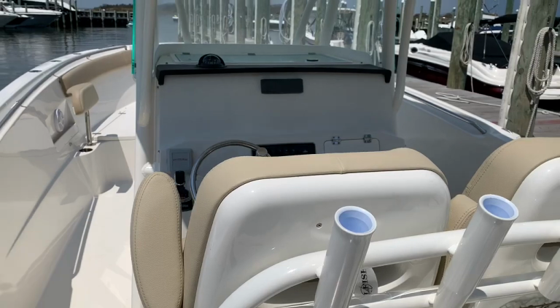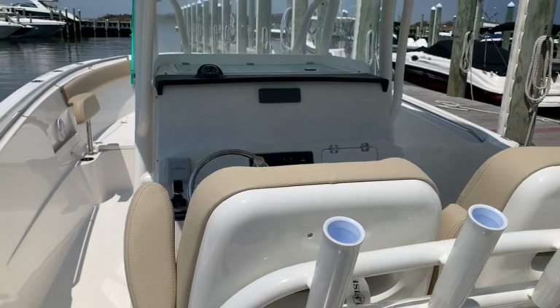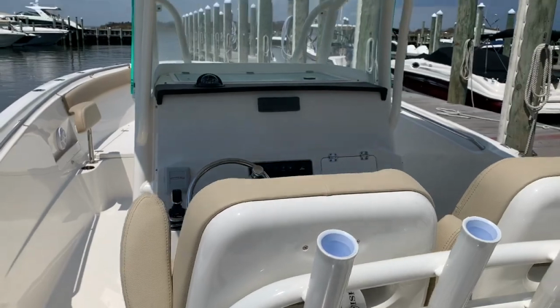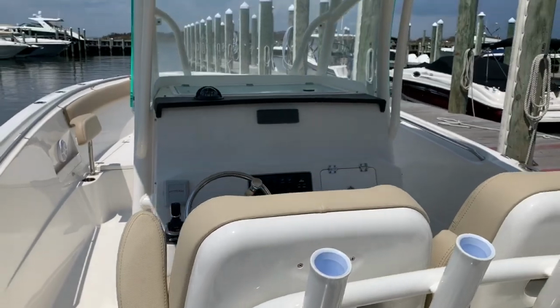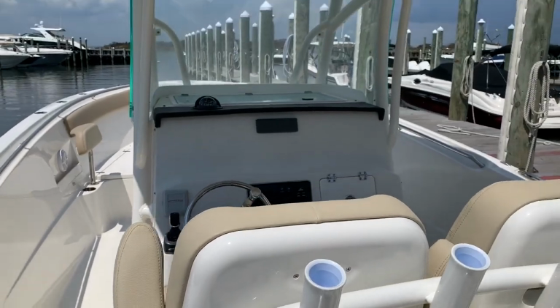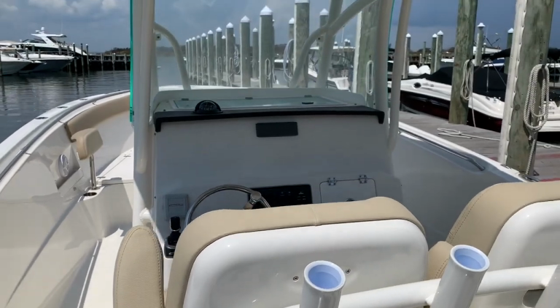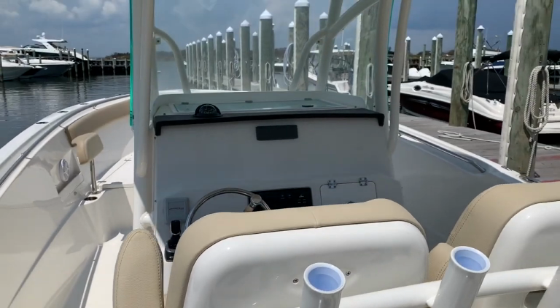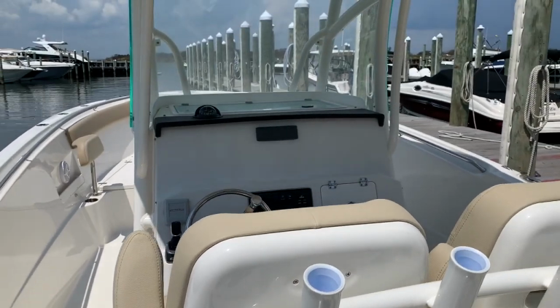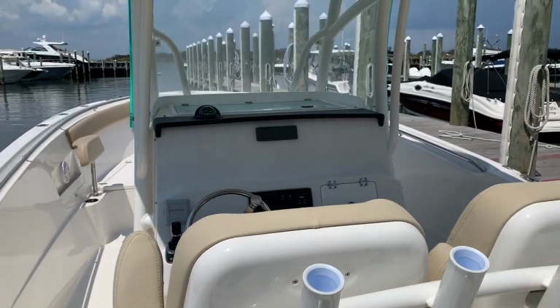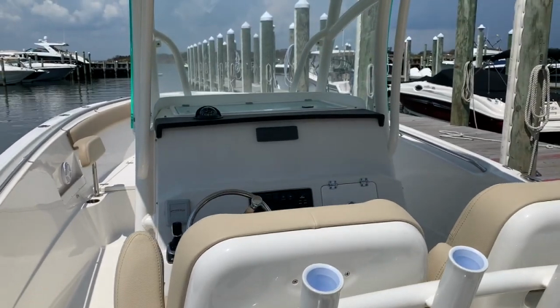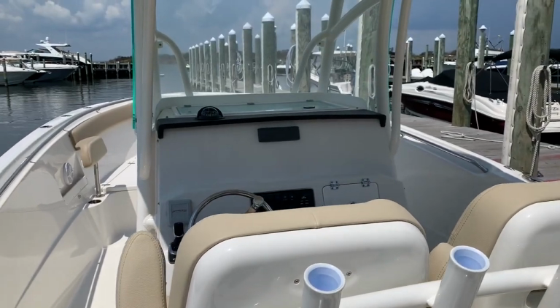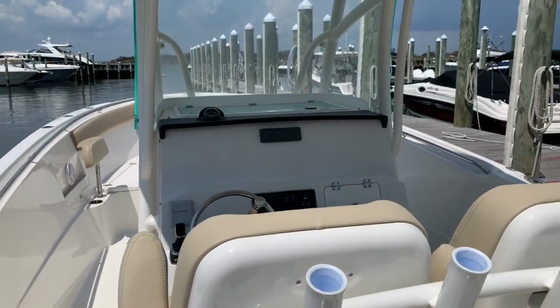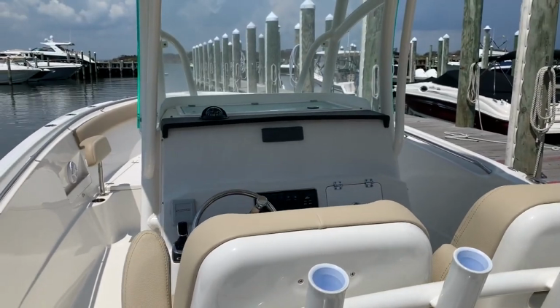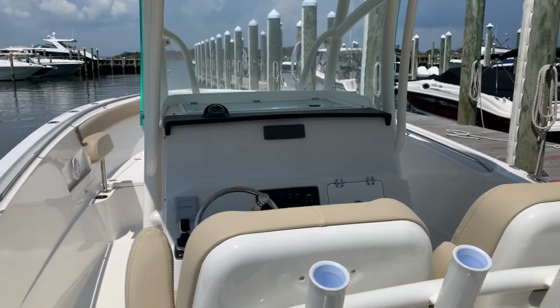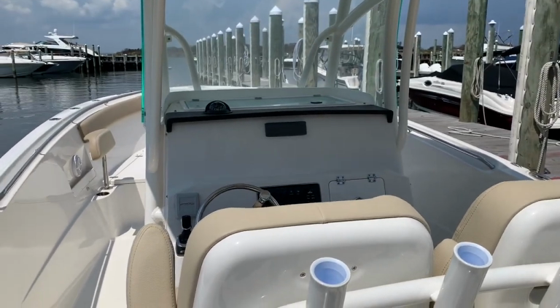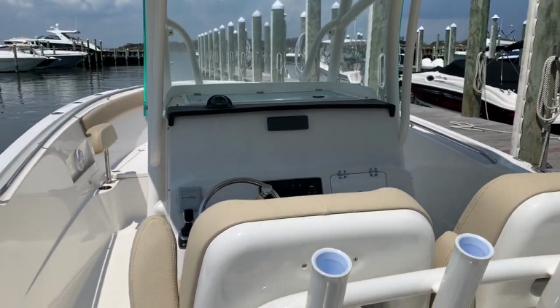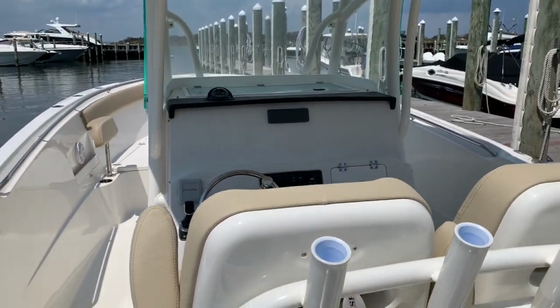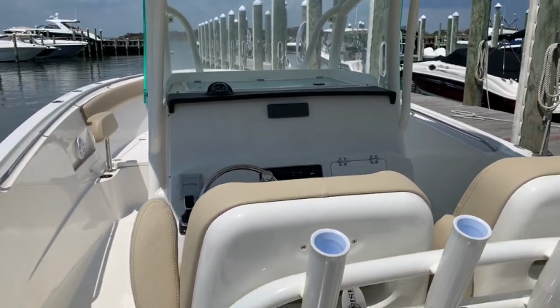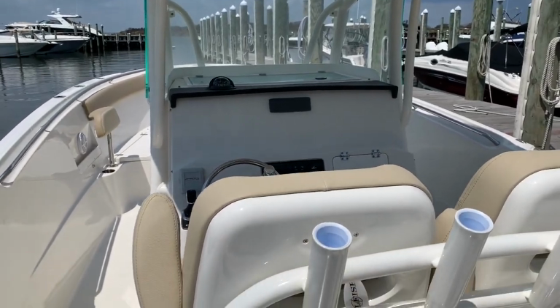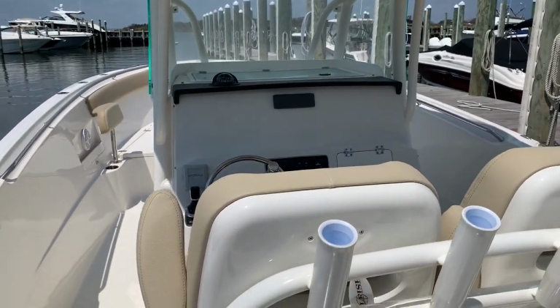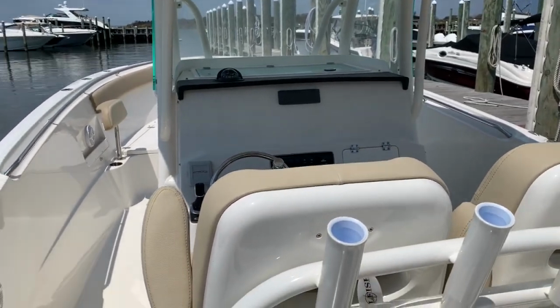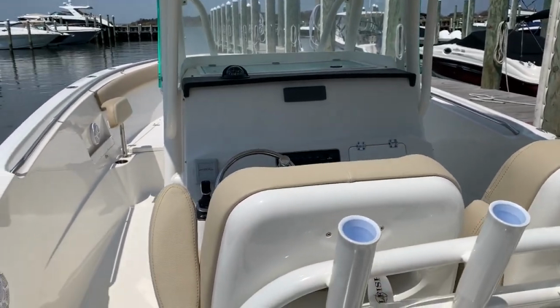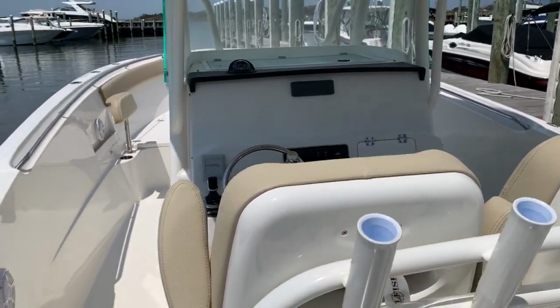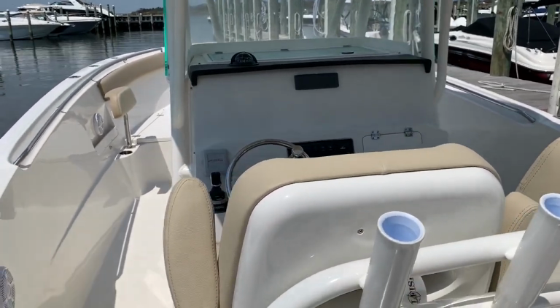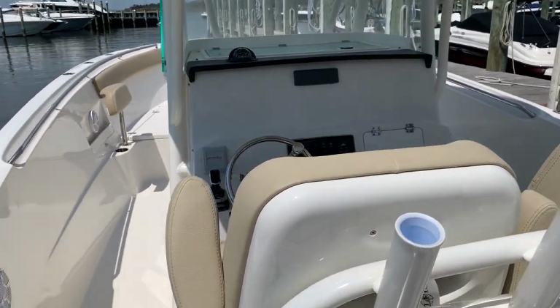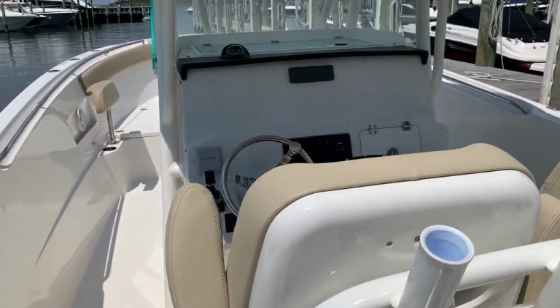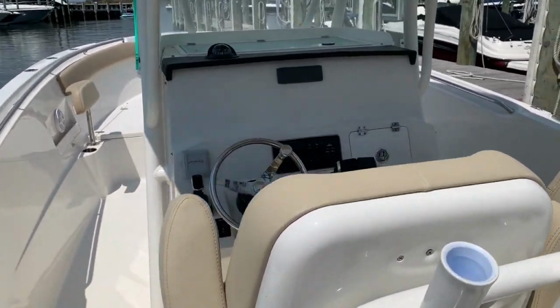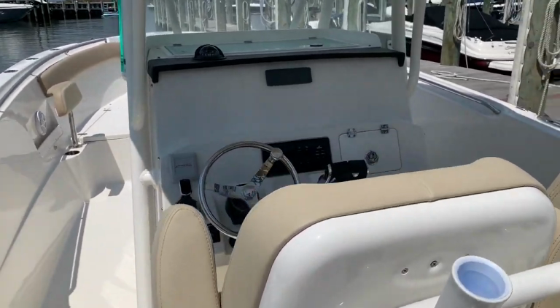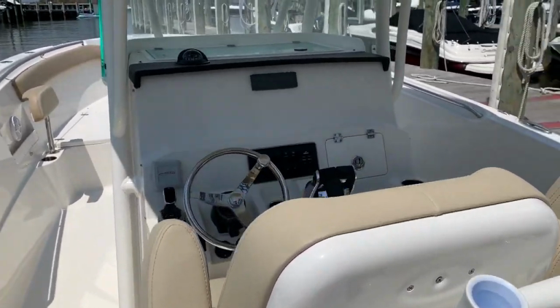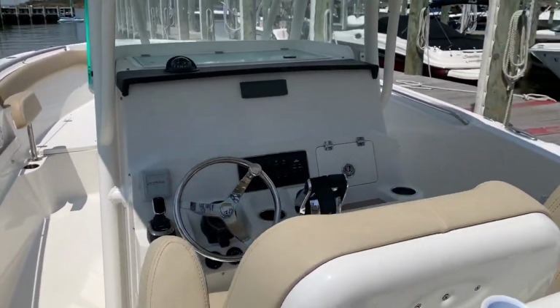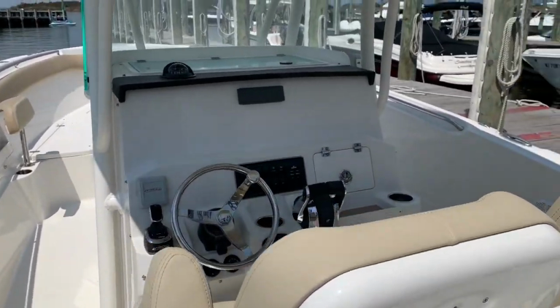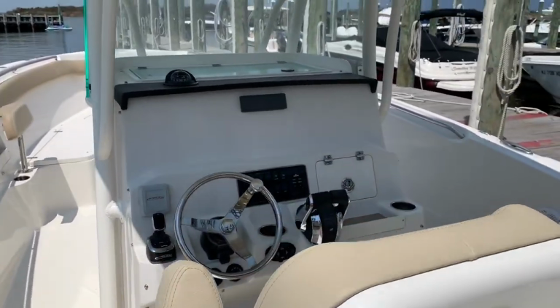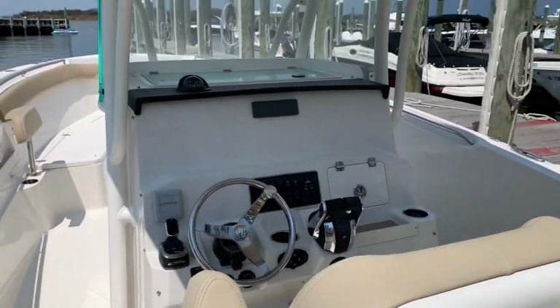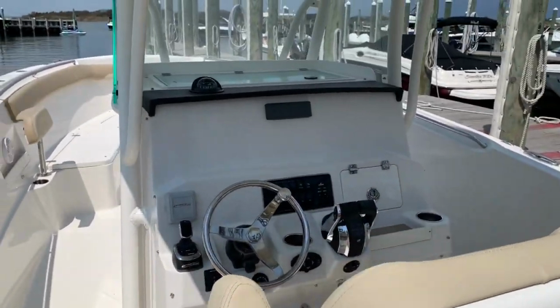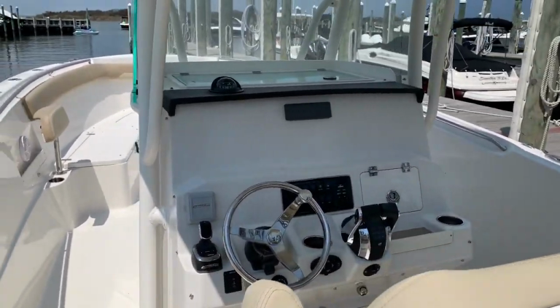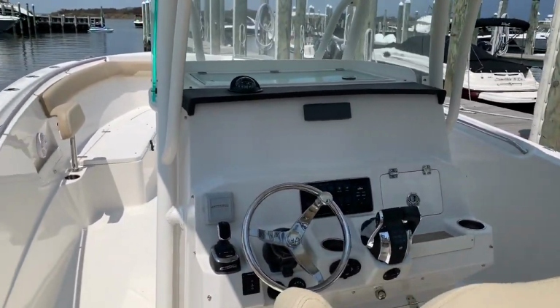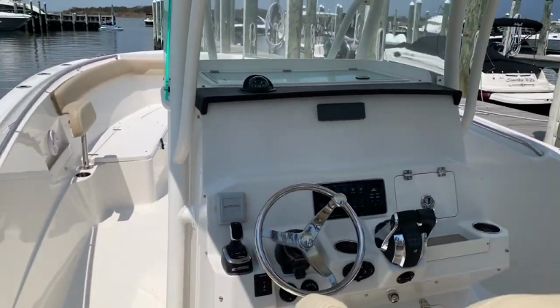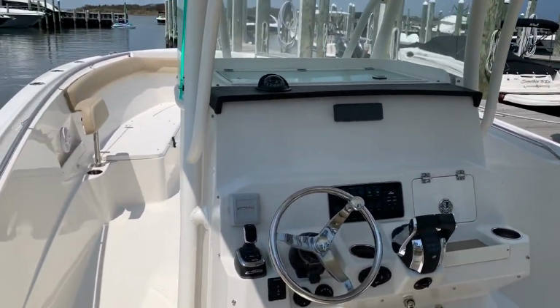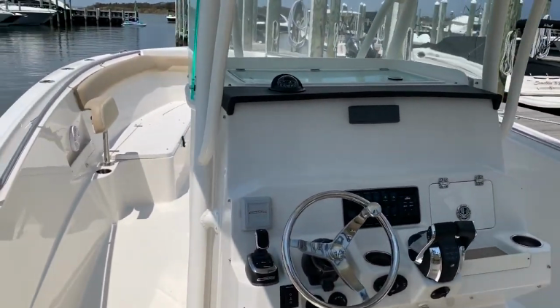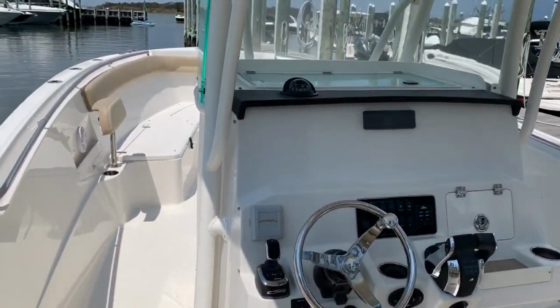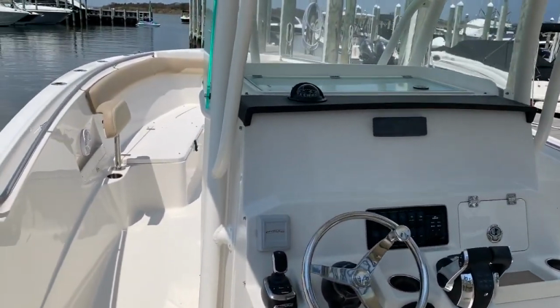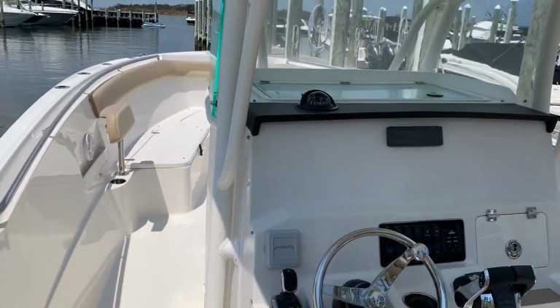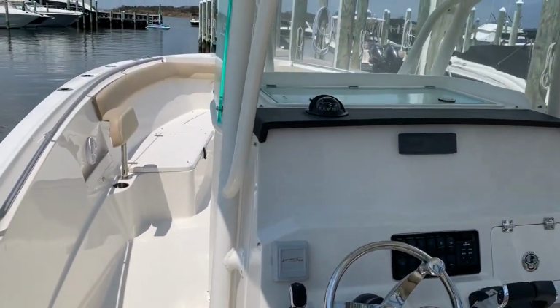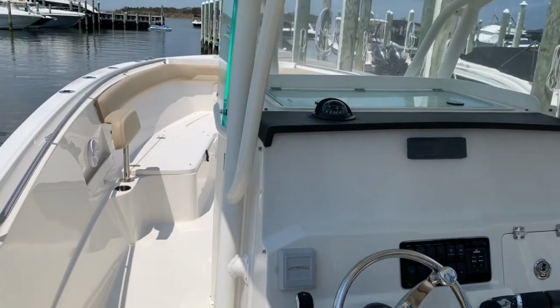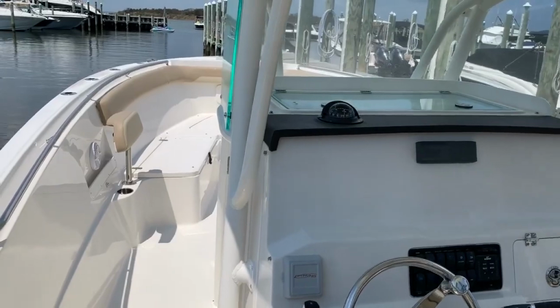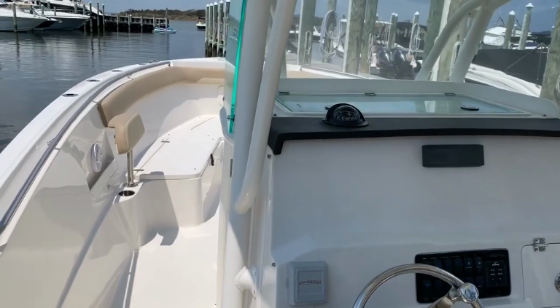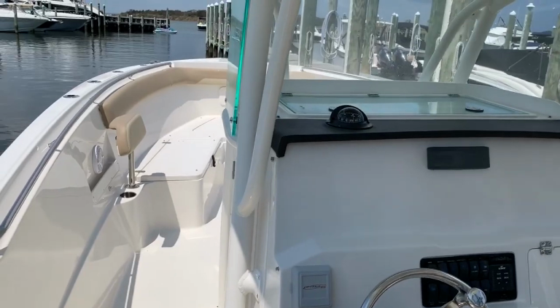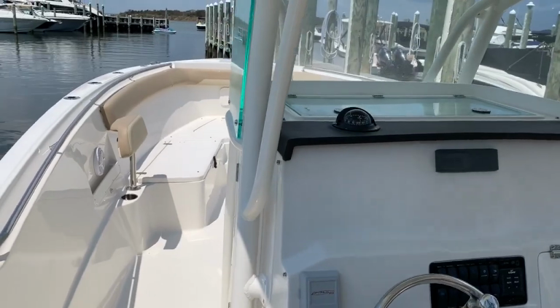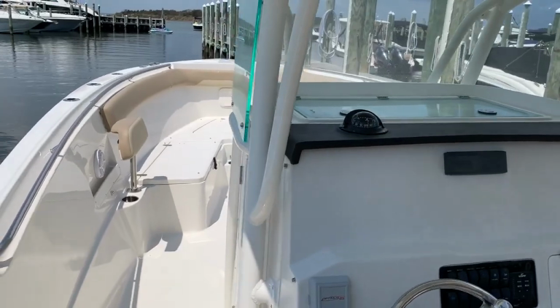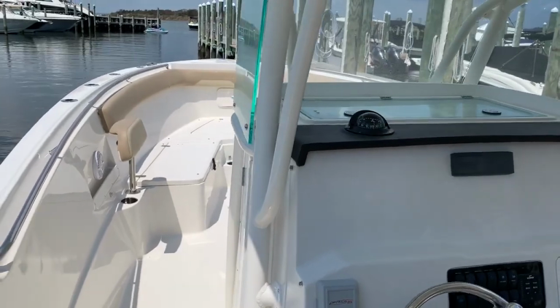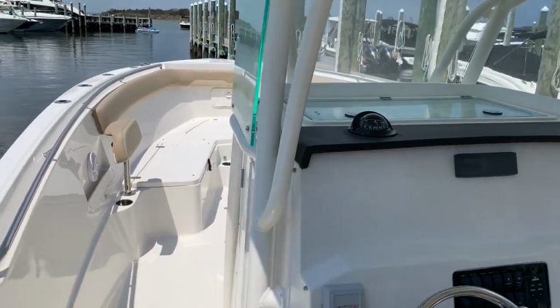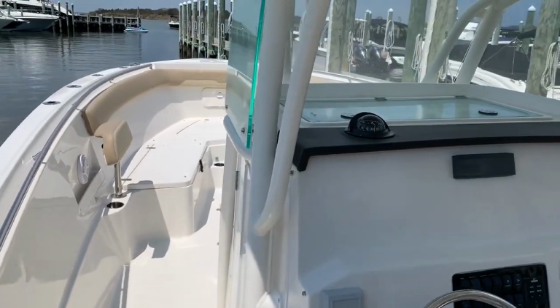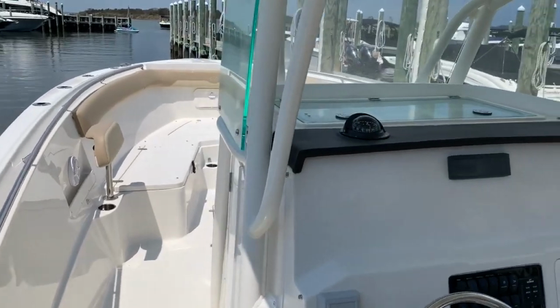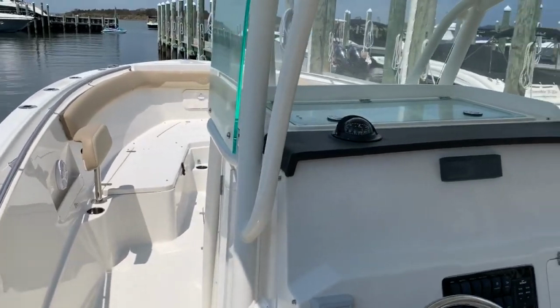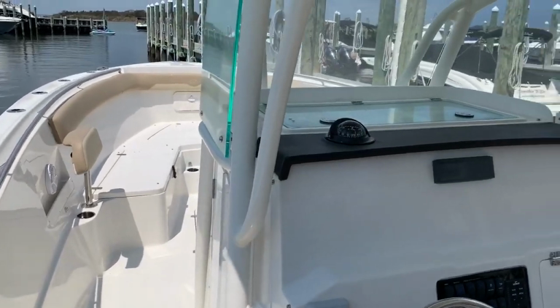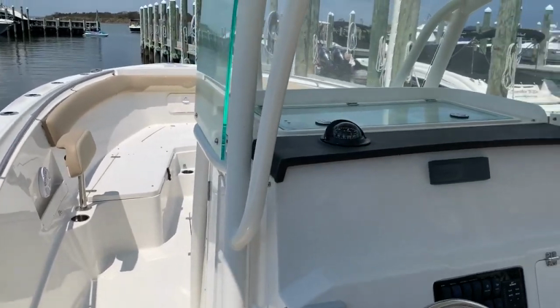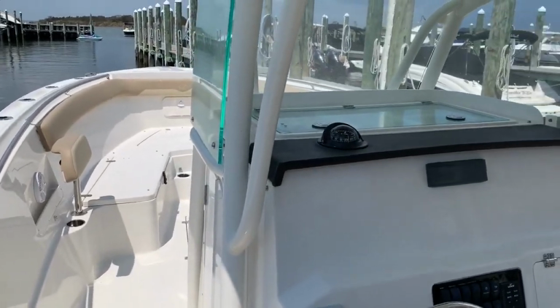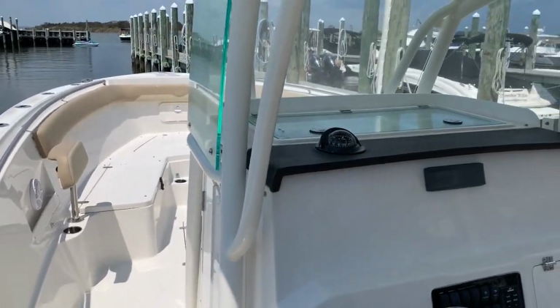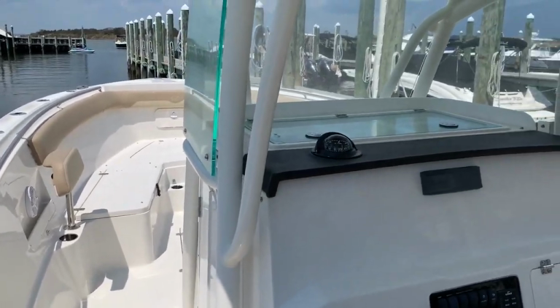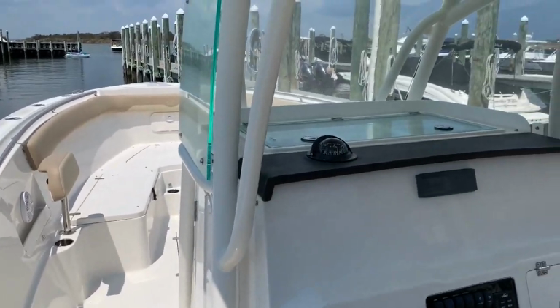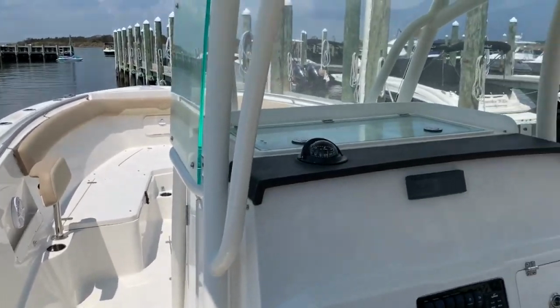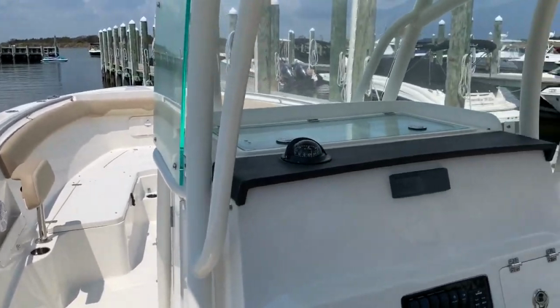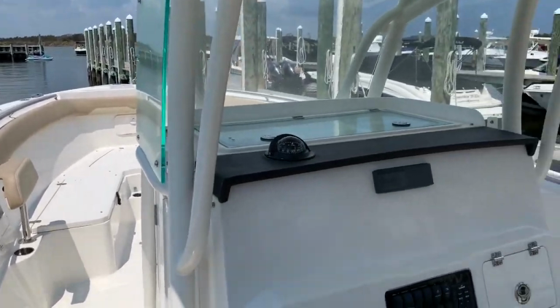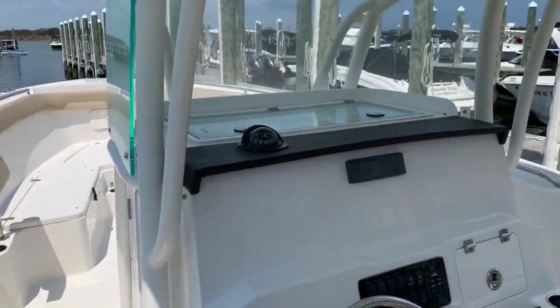Hi guys, this is Lars Pearson here with MarineMax in Ship Bottom, New Jersey, and this is our brand new 2020 Sailfish 320 center console.